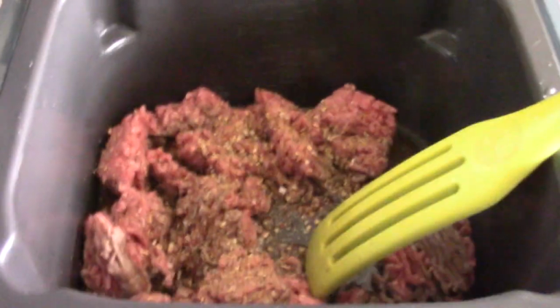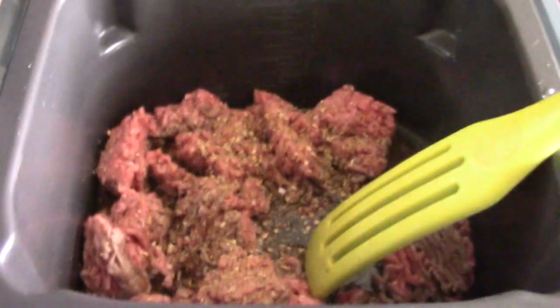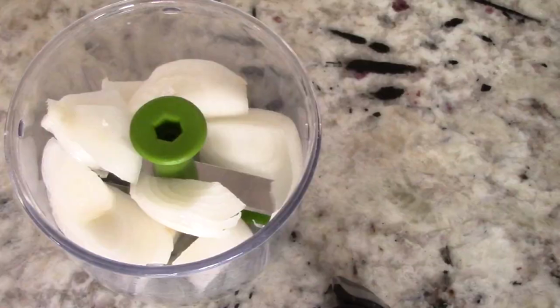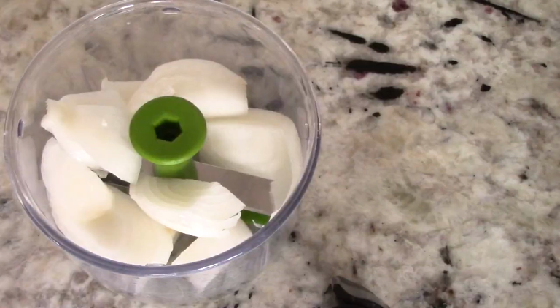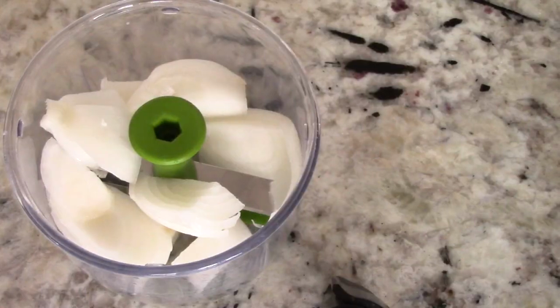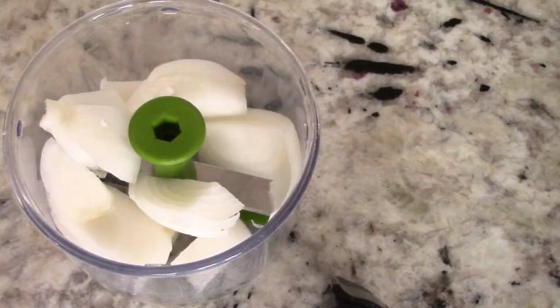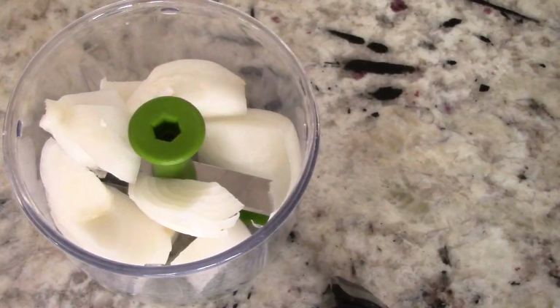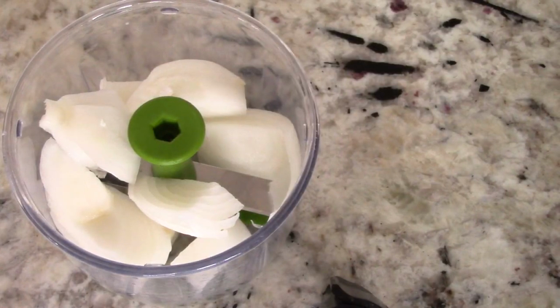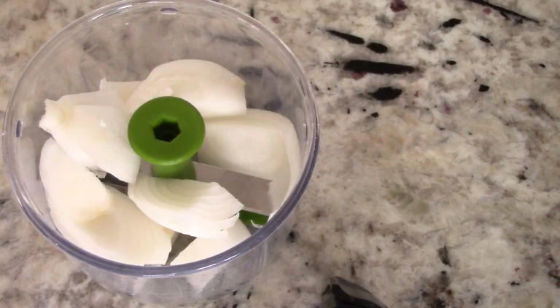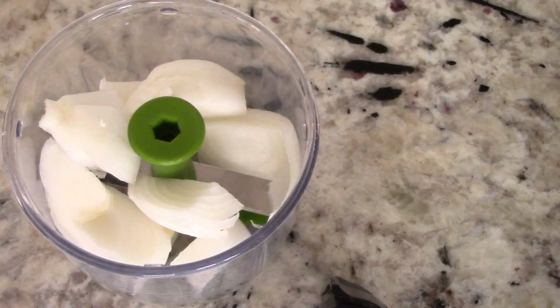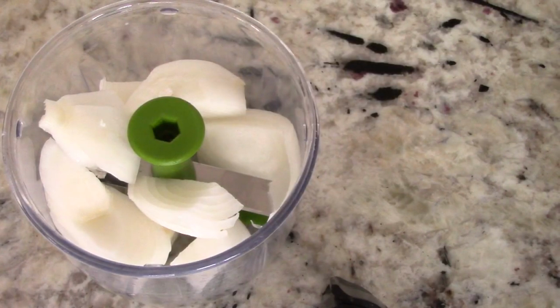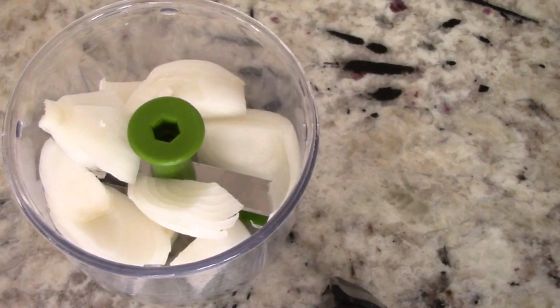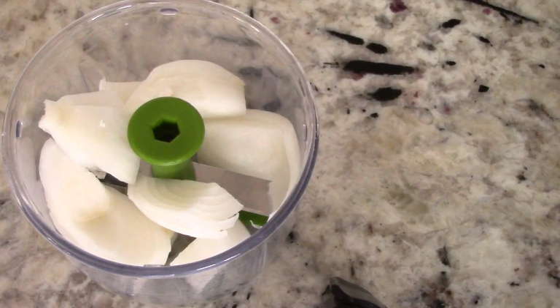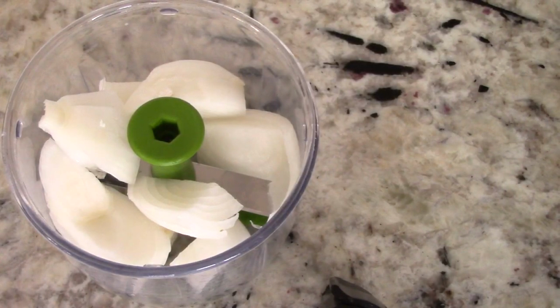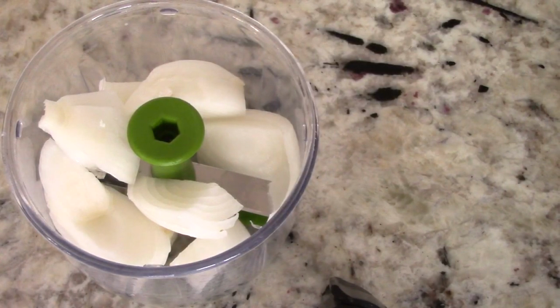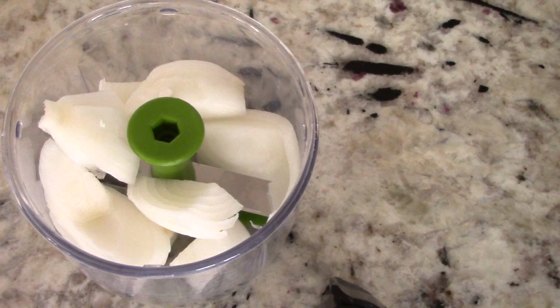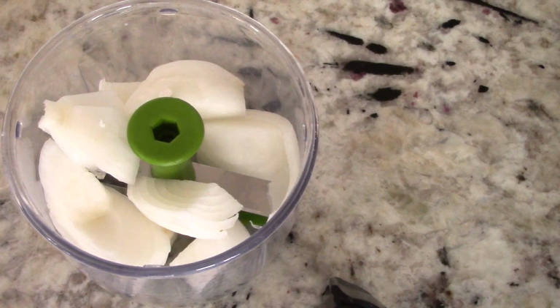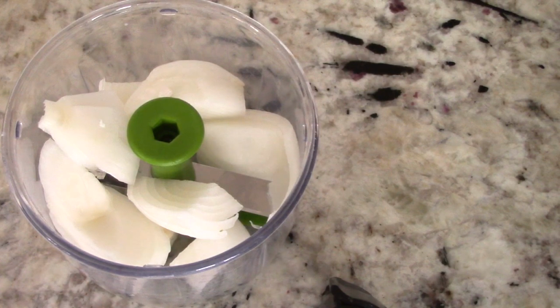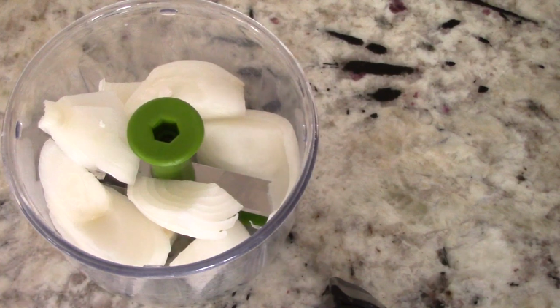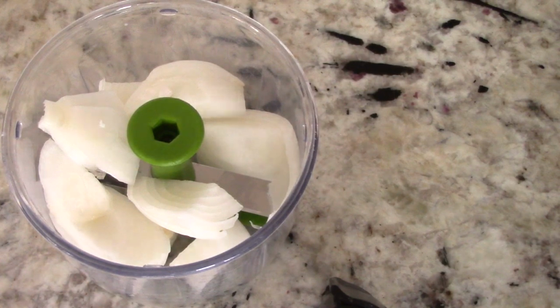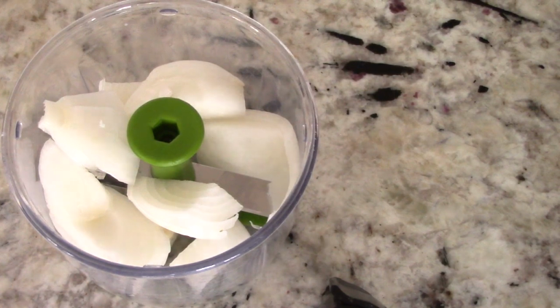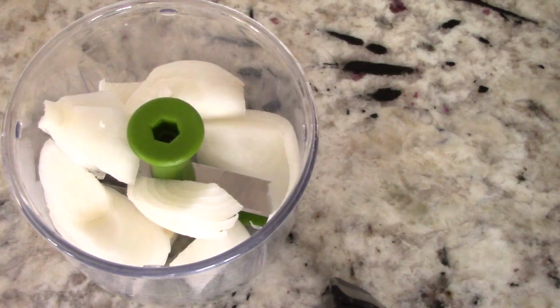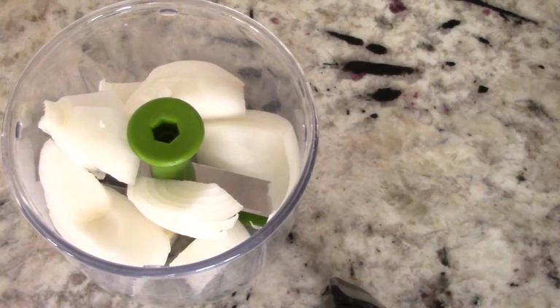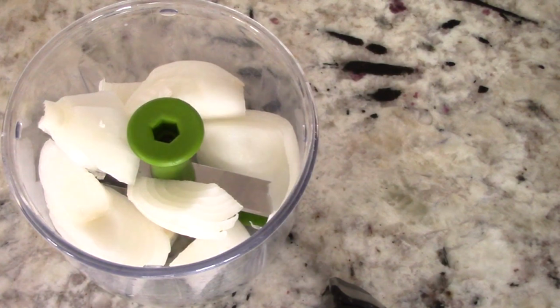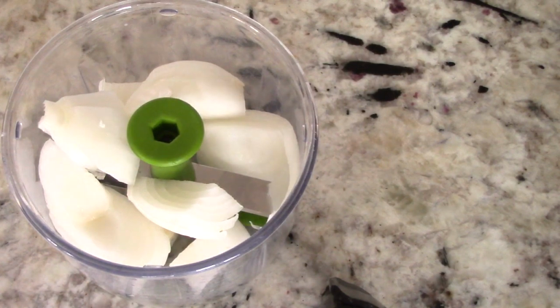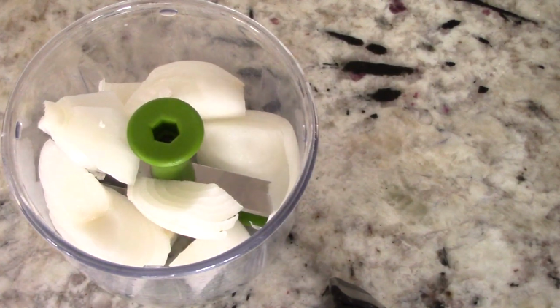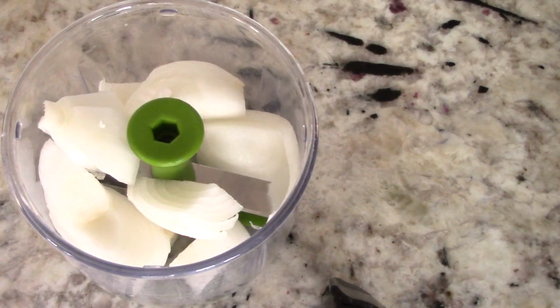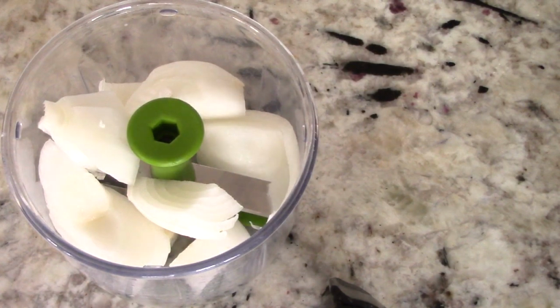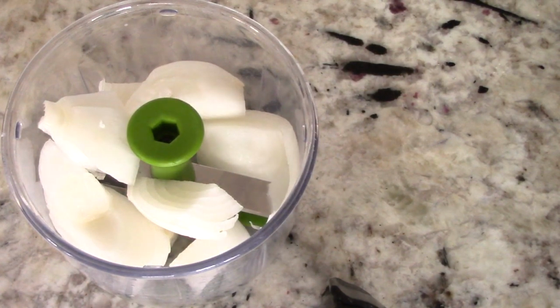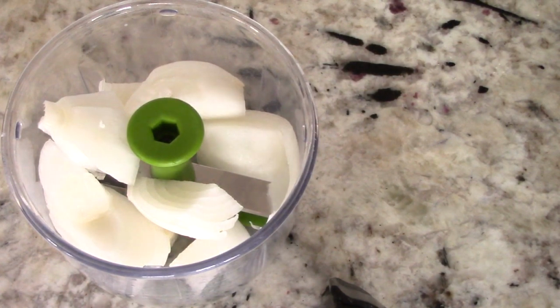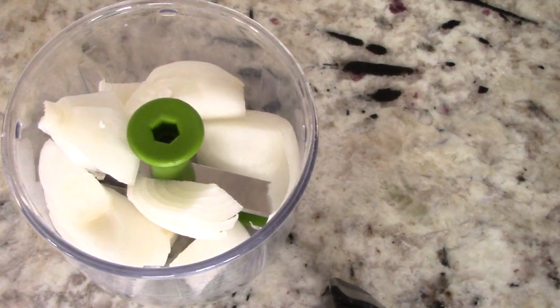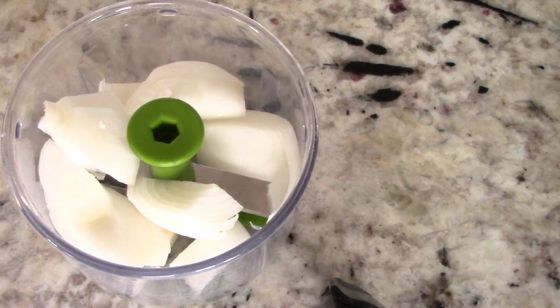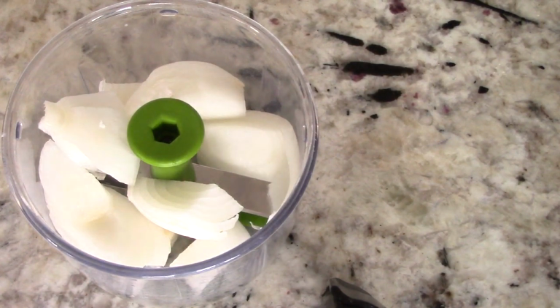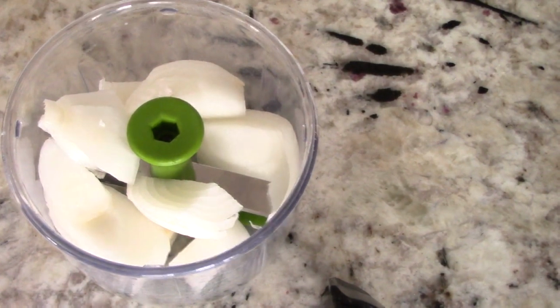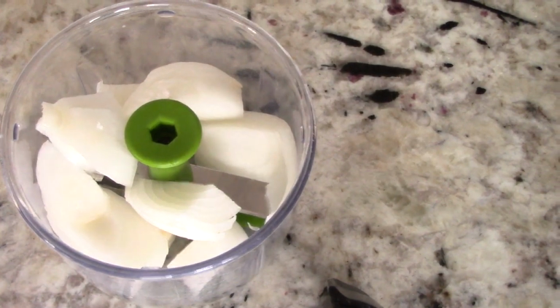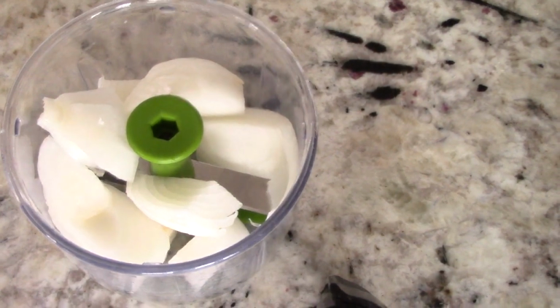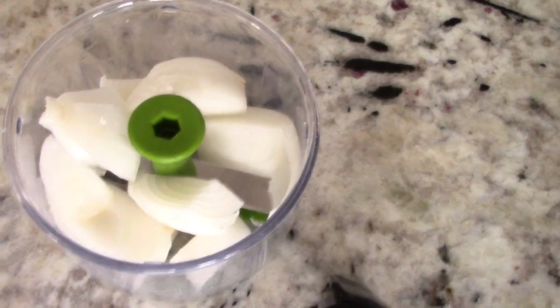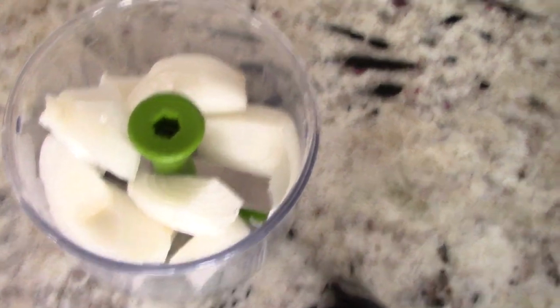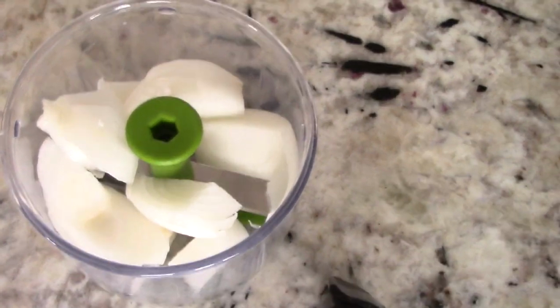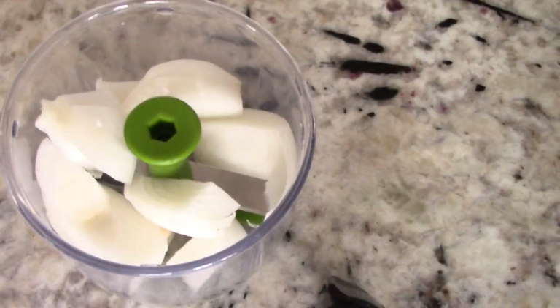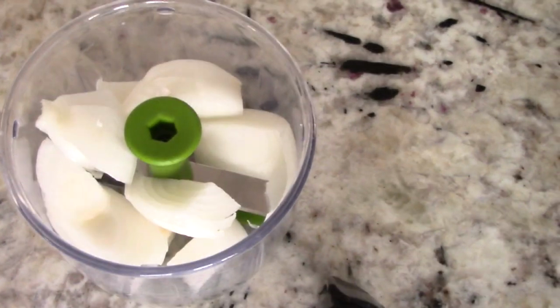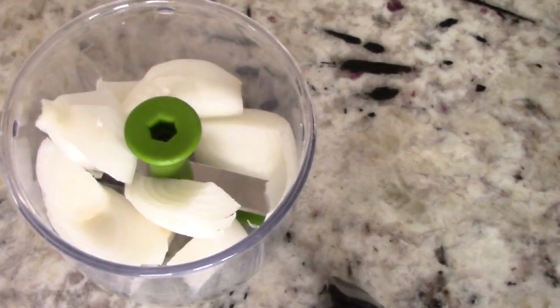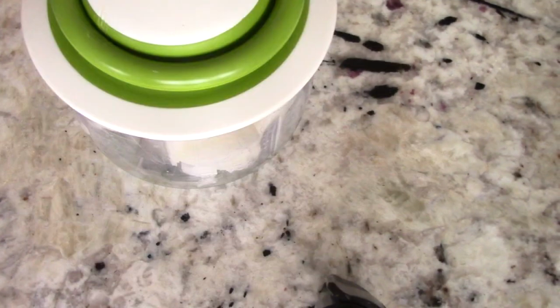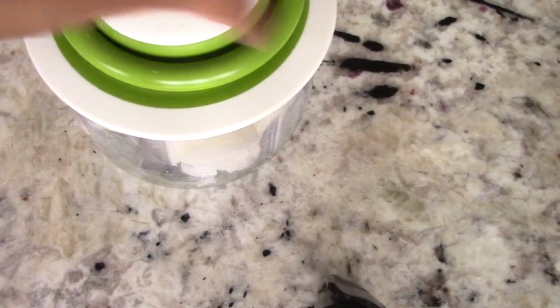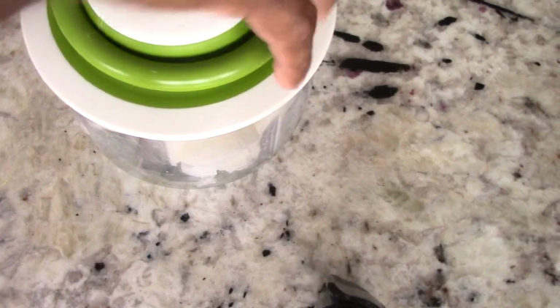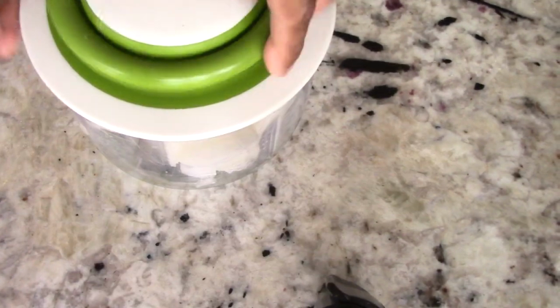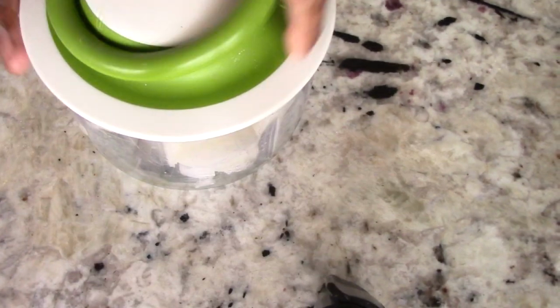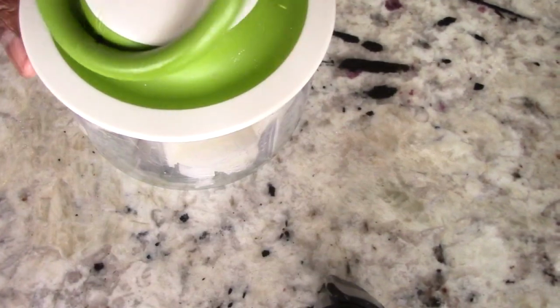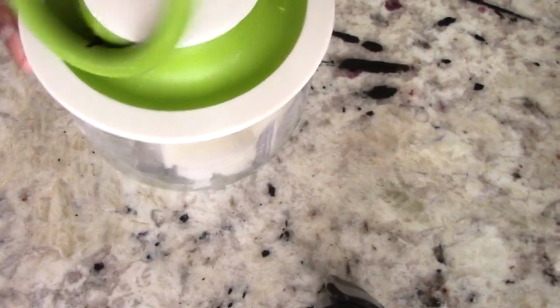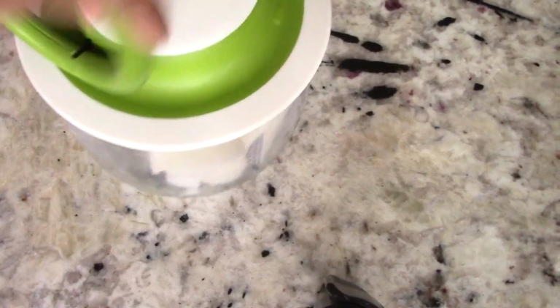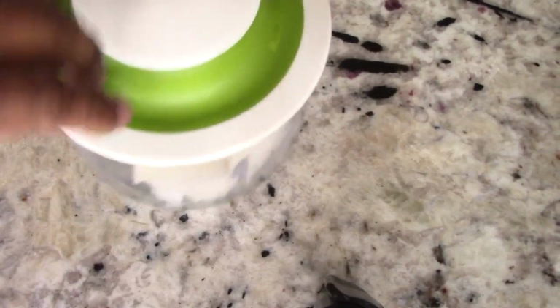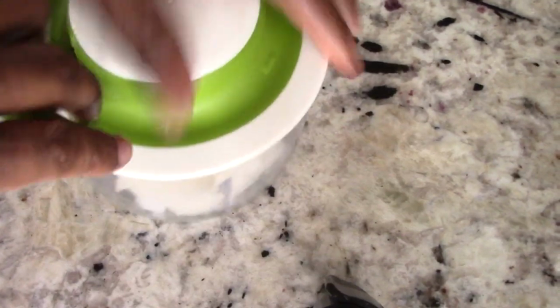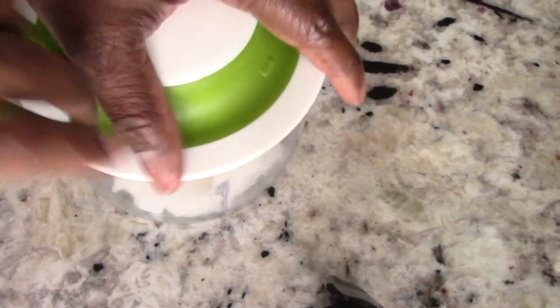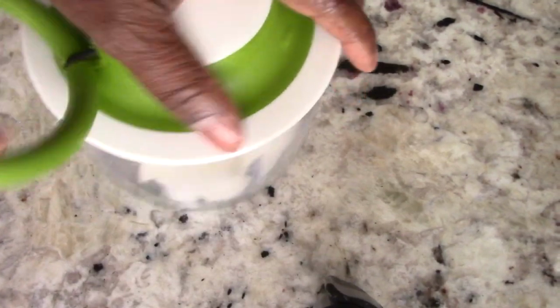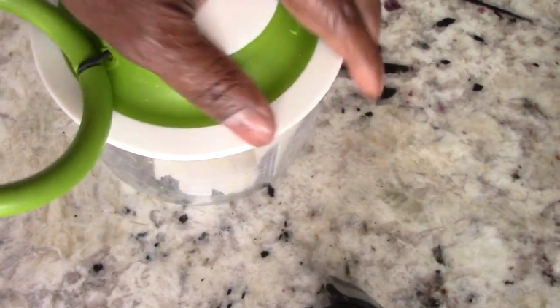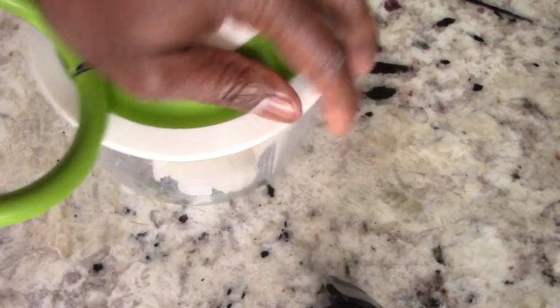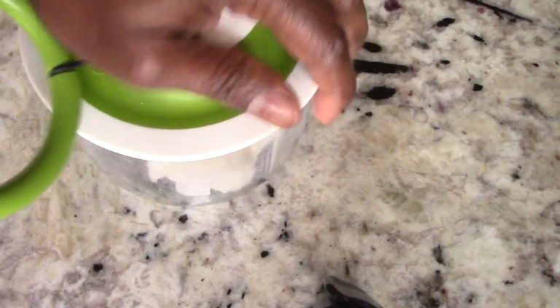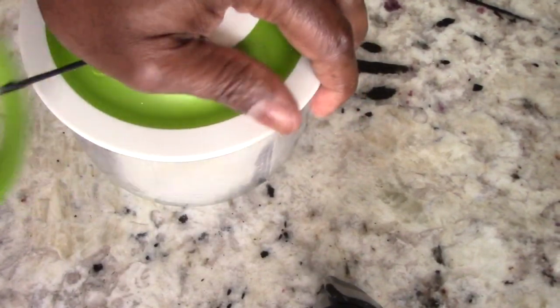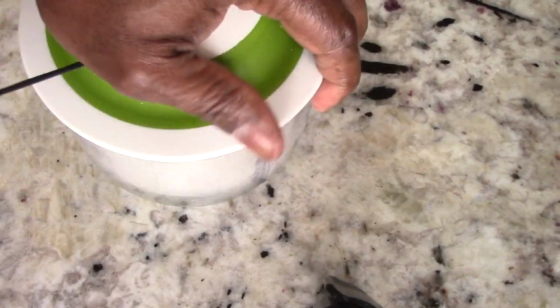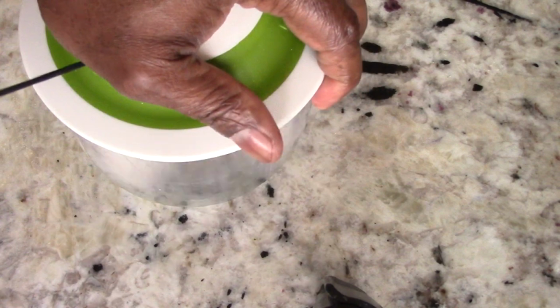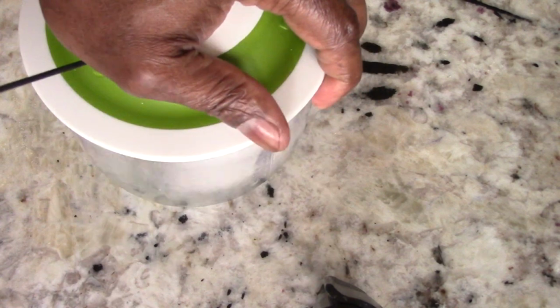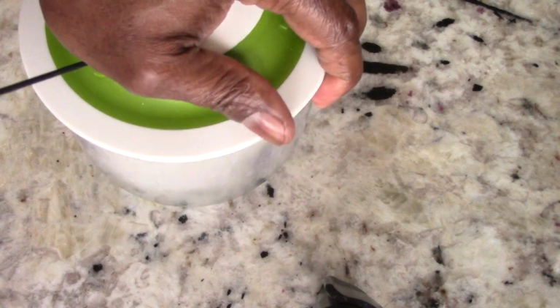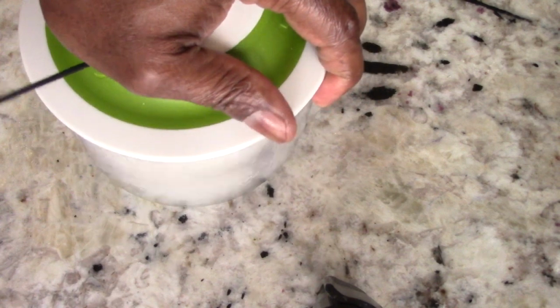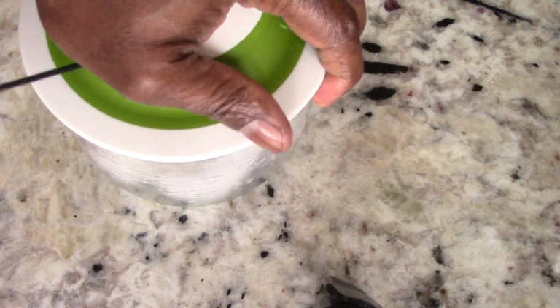I've got my Pull & Chop Onion Chopper in the house, by the way. A link will be in the description if you want to pick one up.